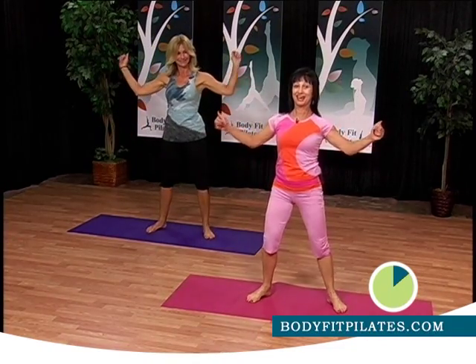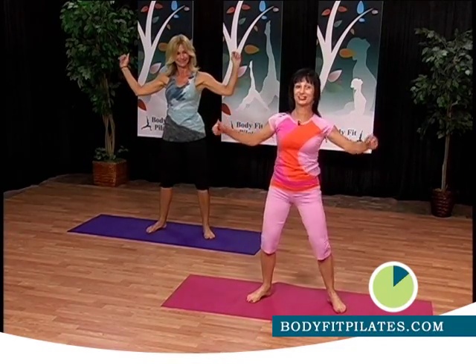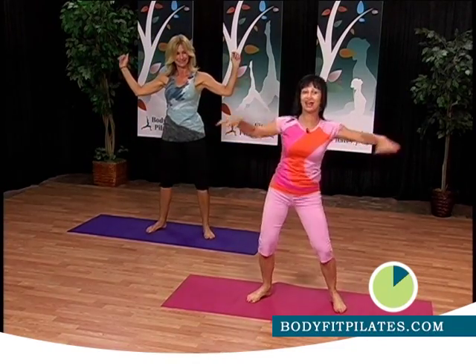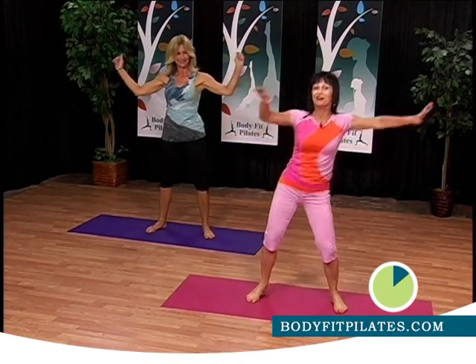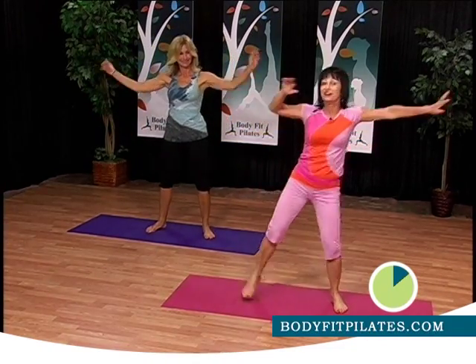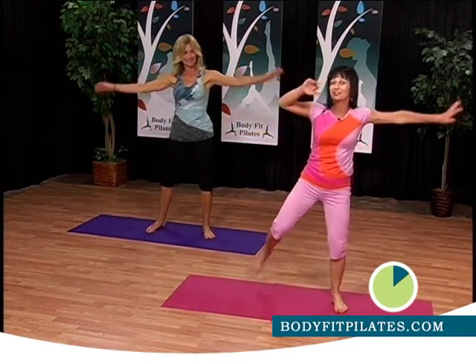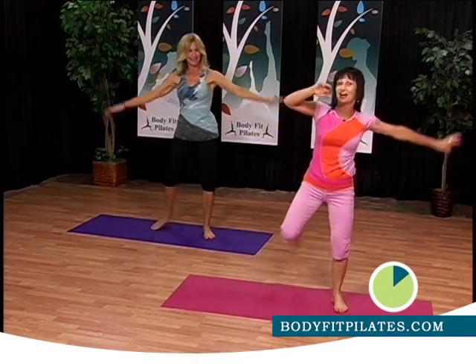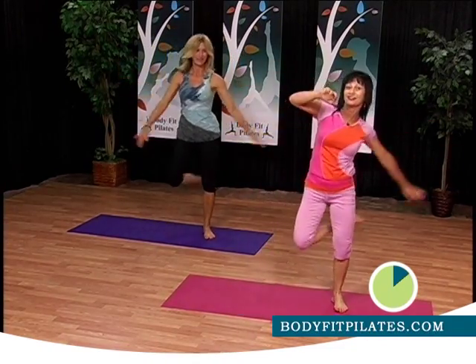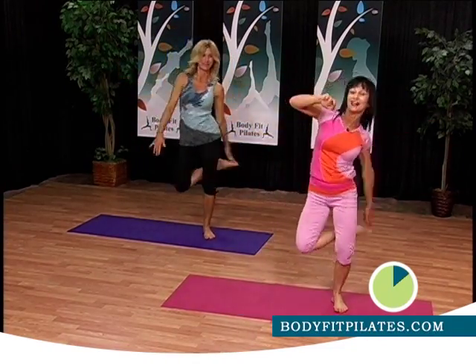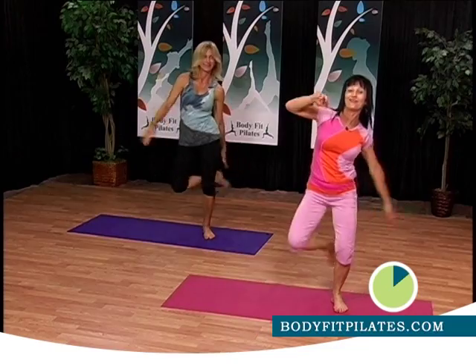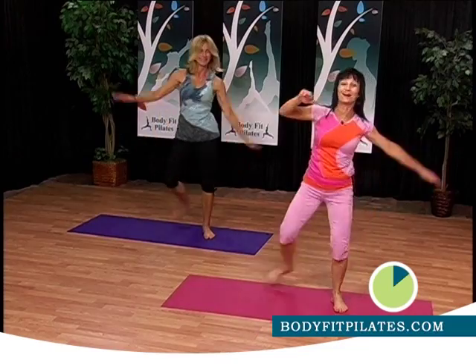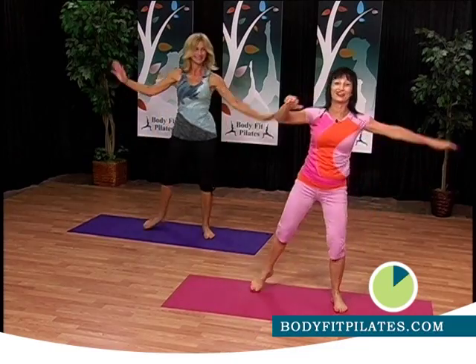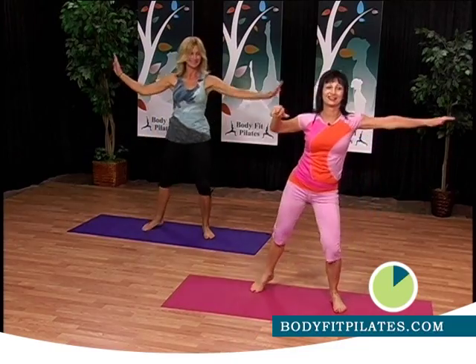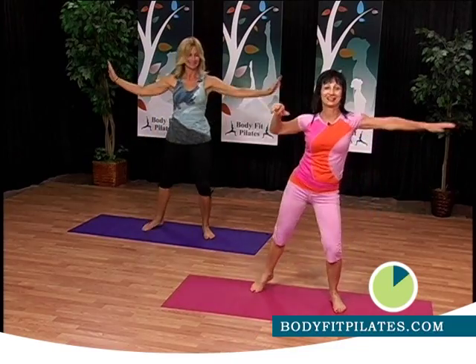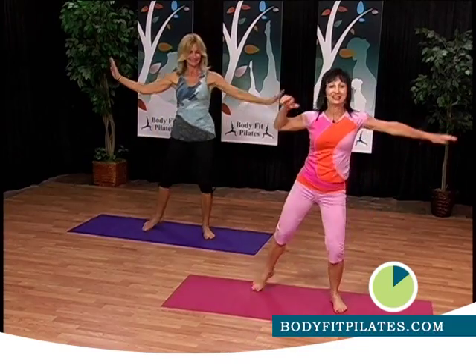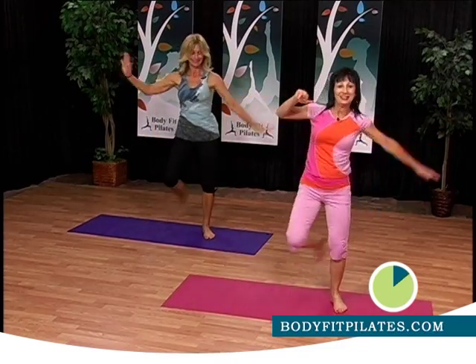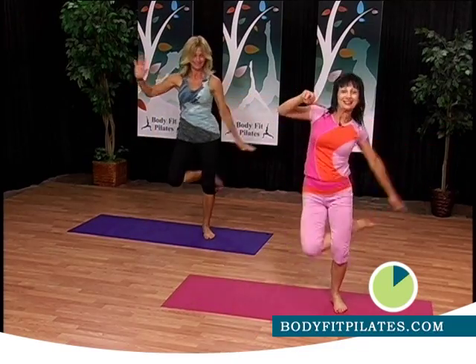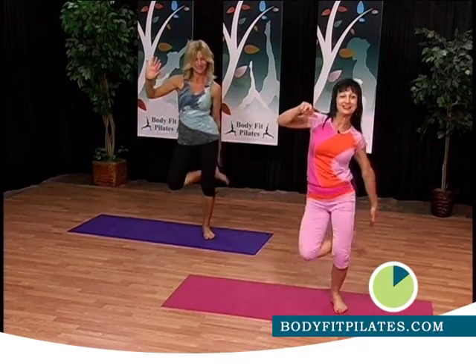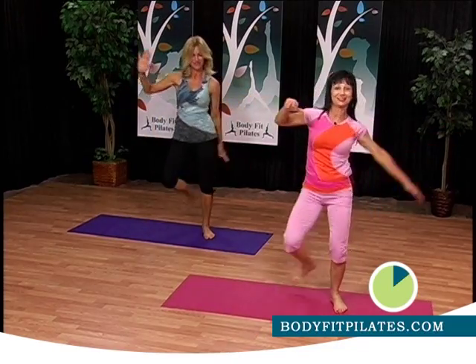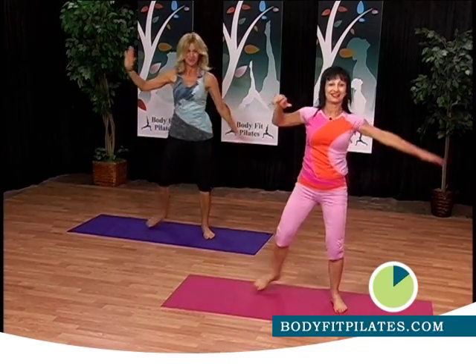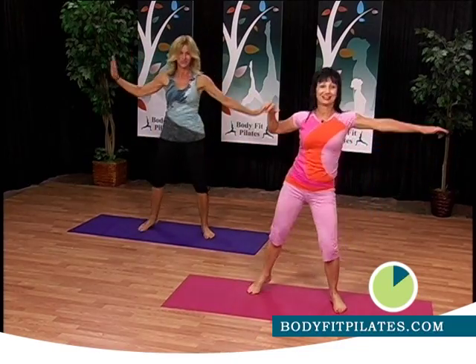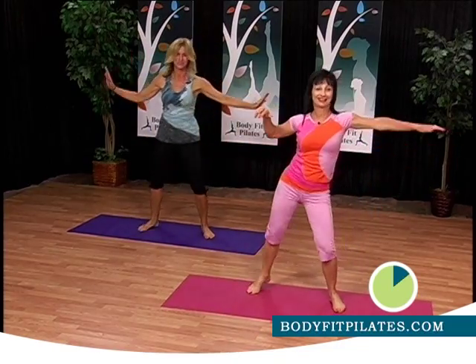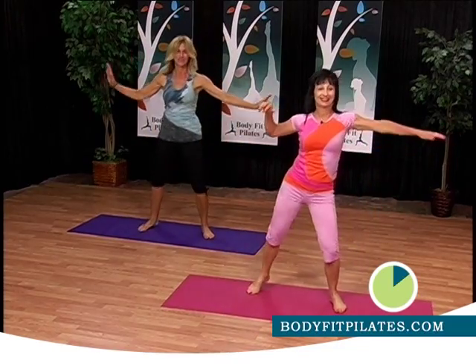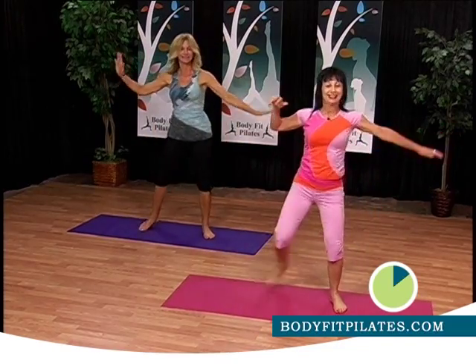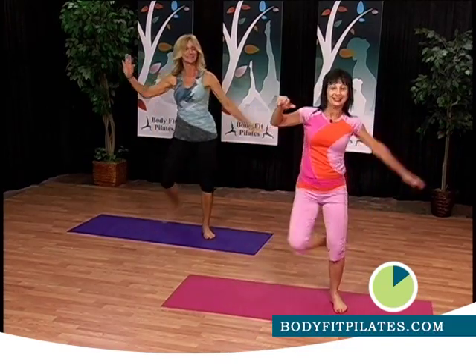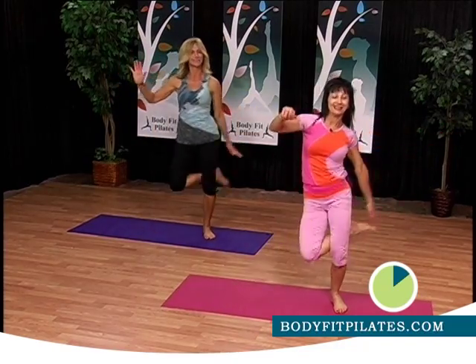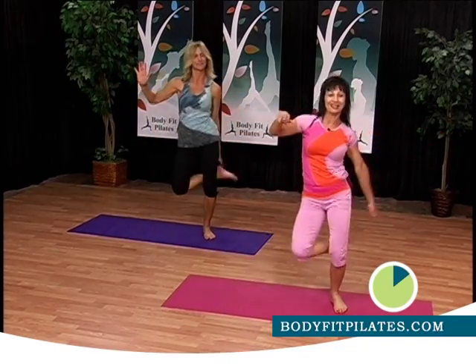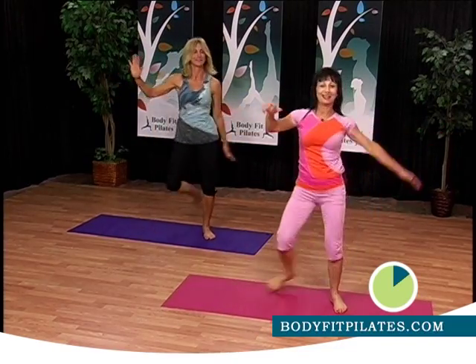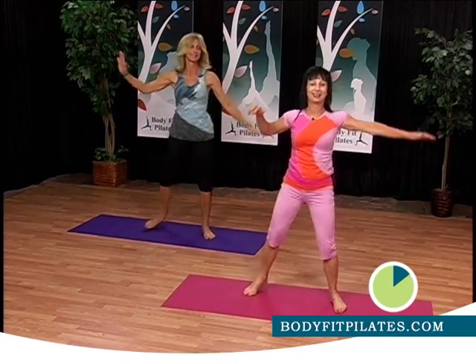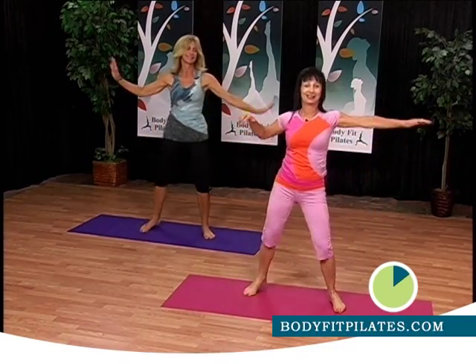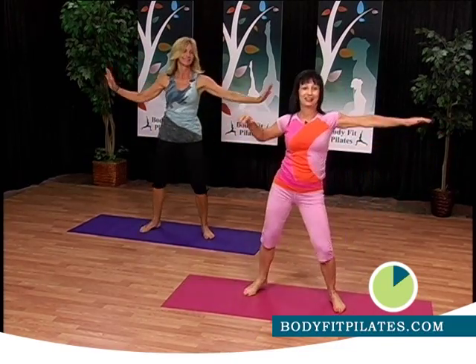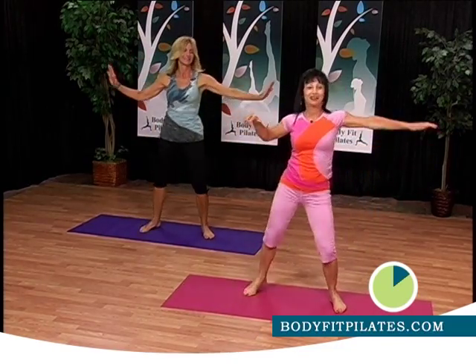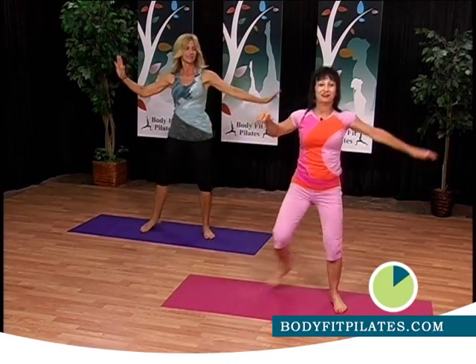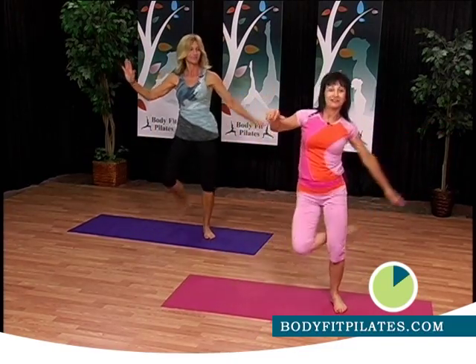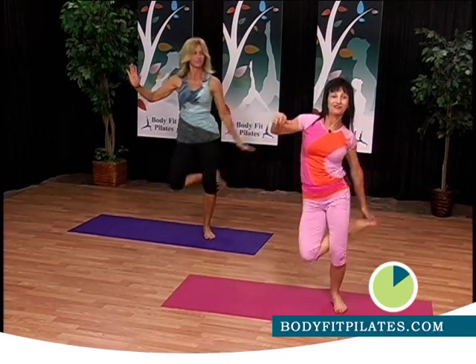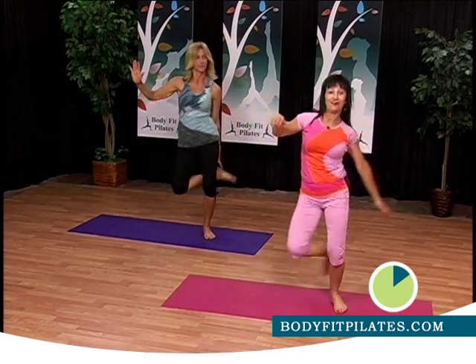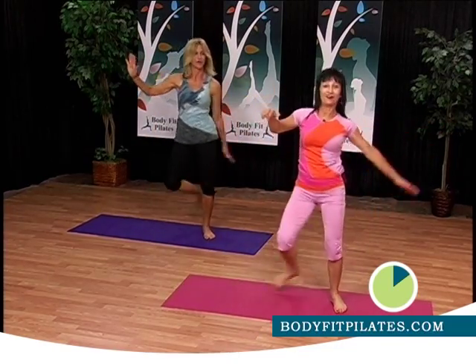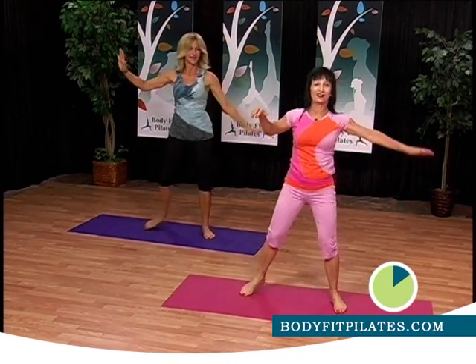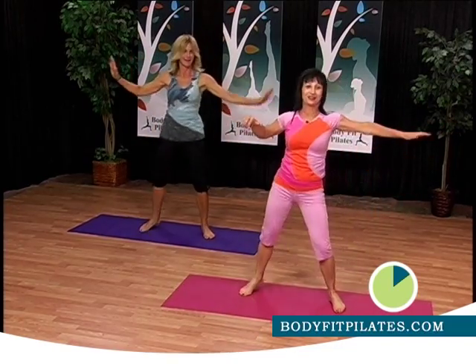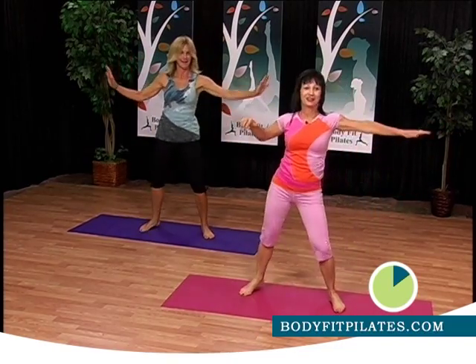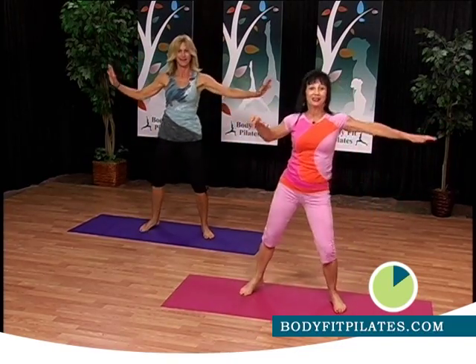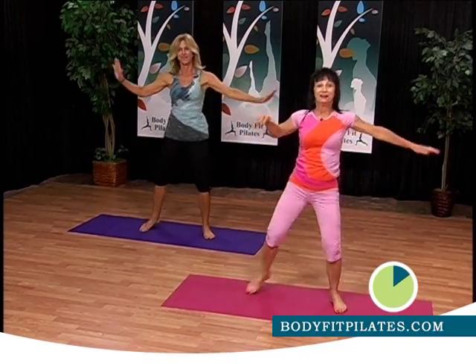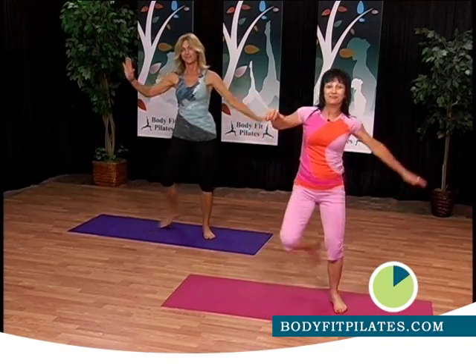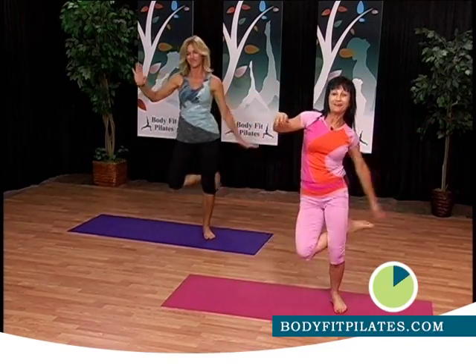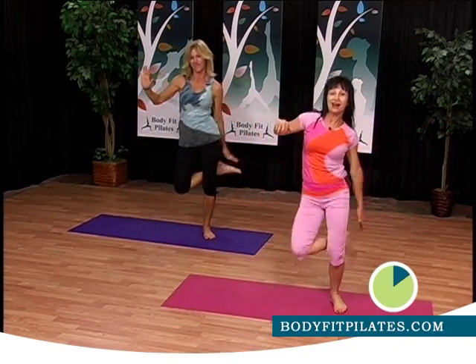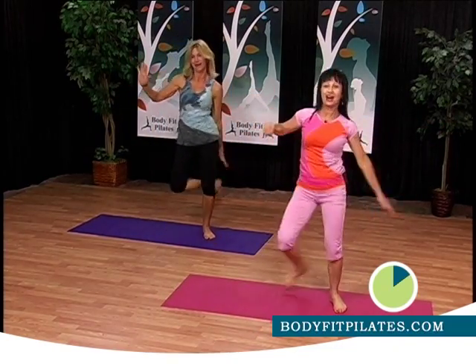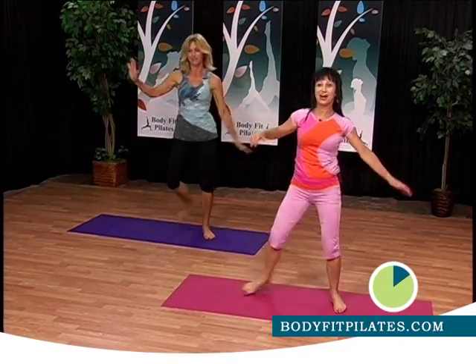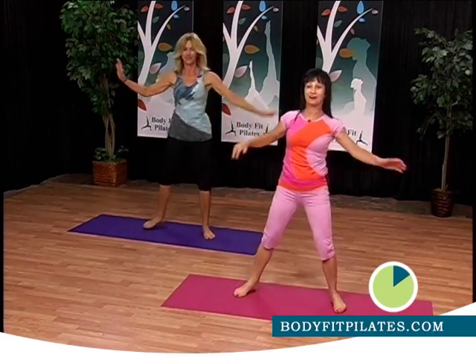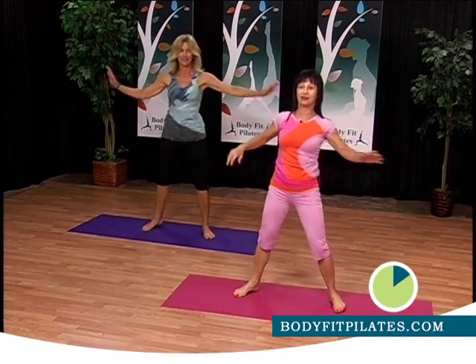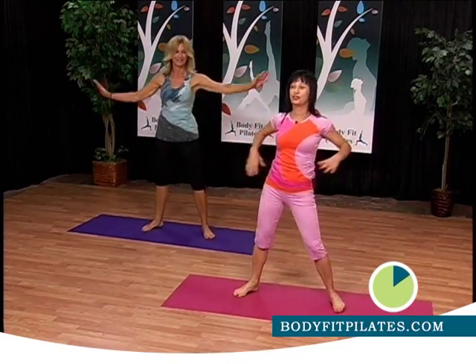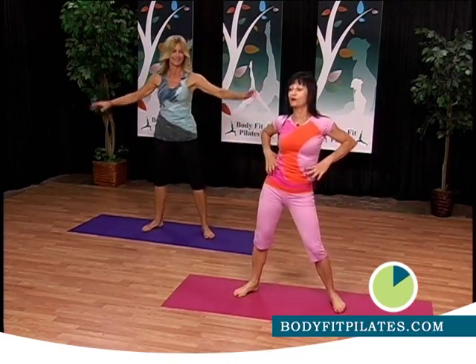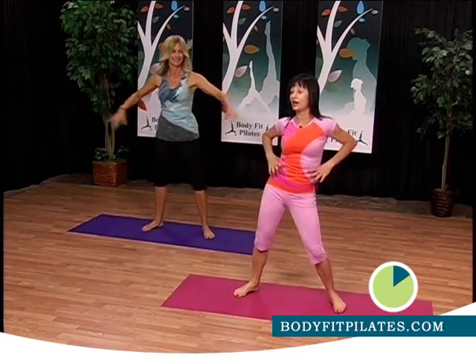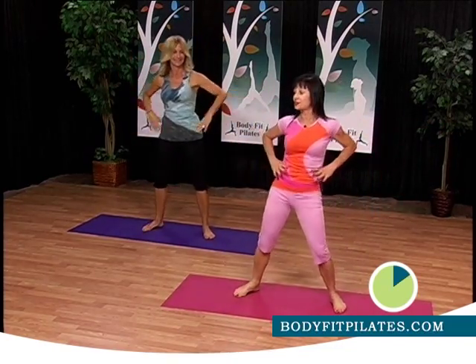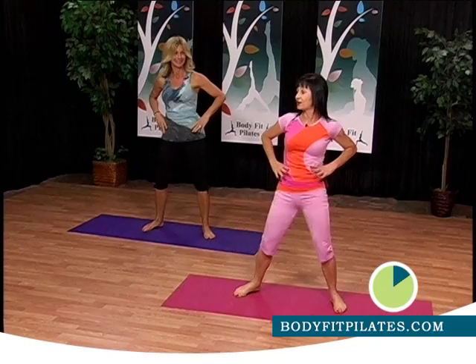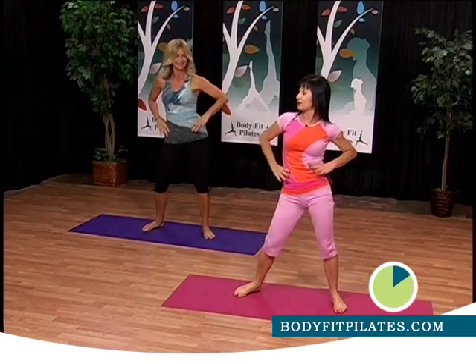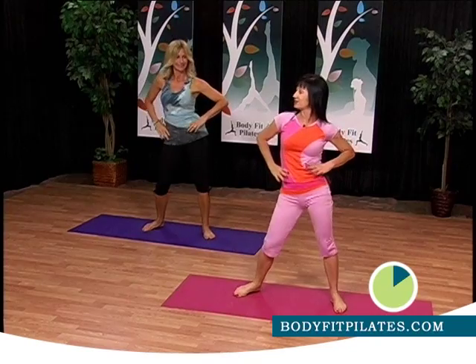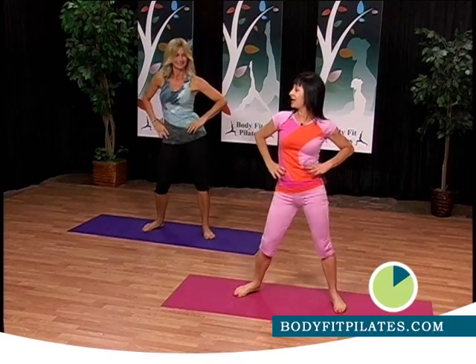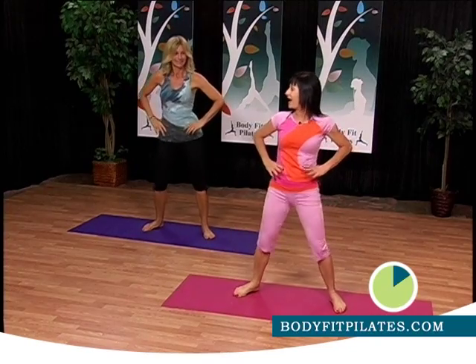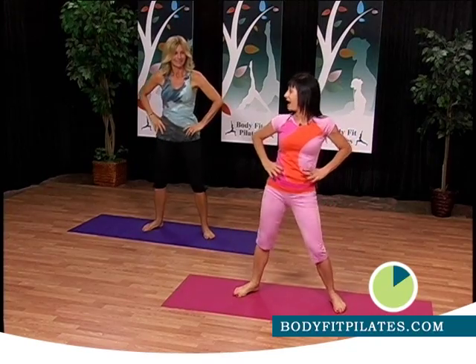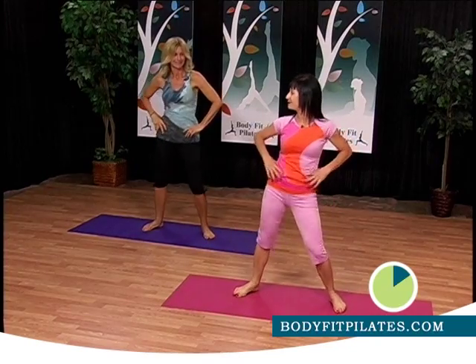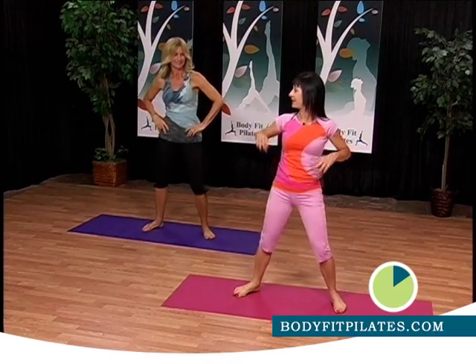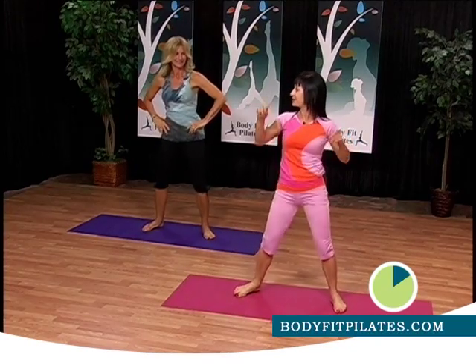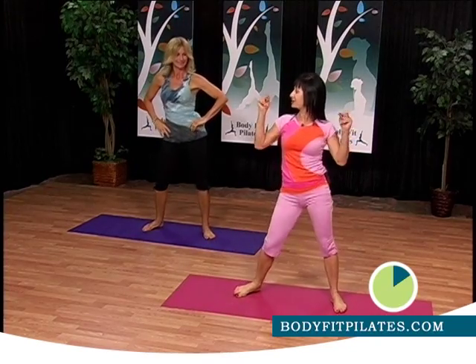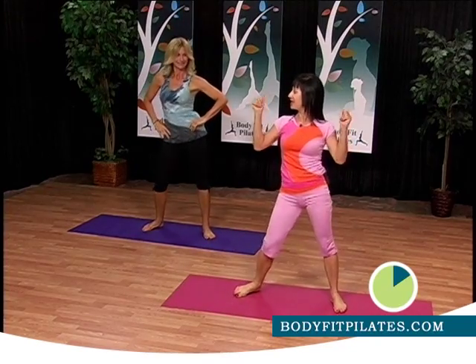Engage your abs and do the other side: one, two, three, four, five. And you're ready to go to the abs. Let's change.